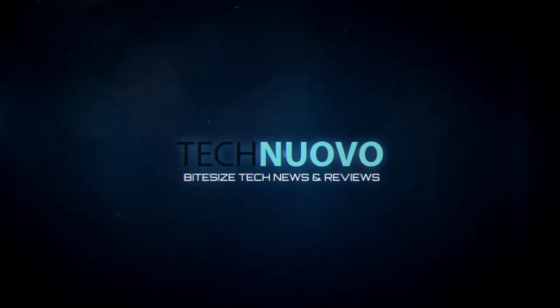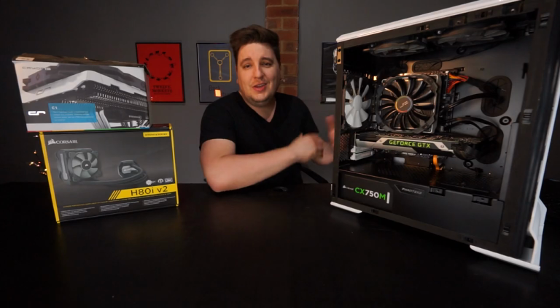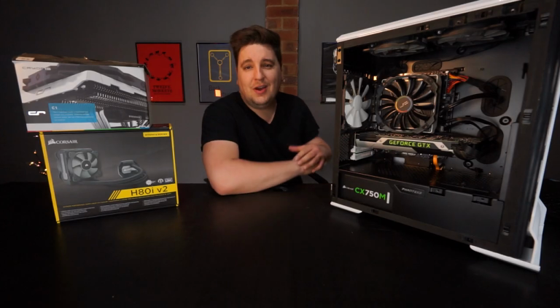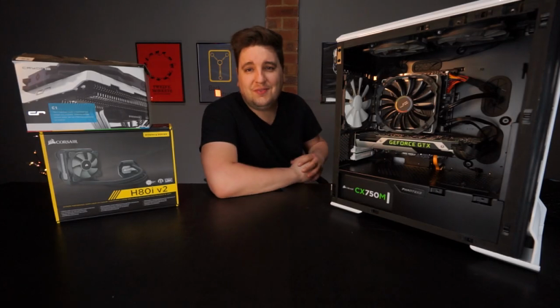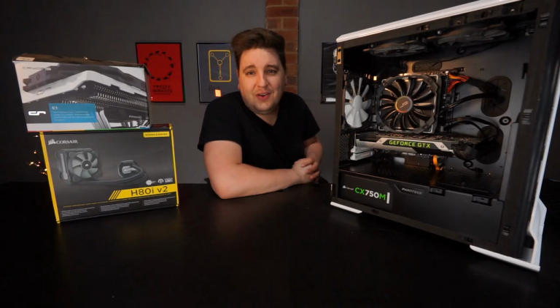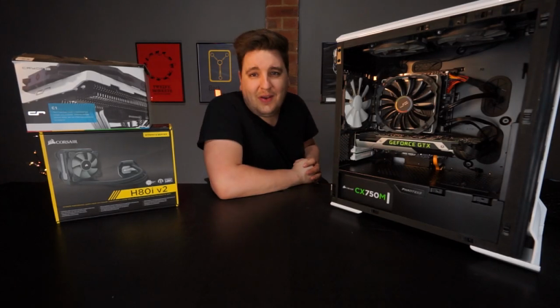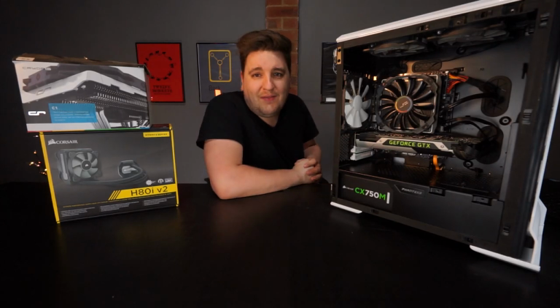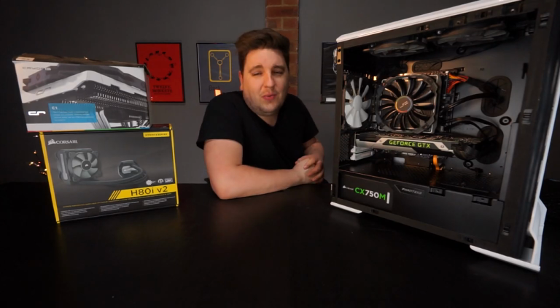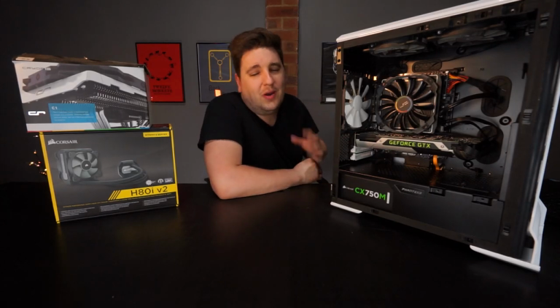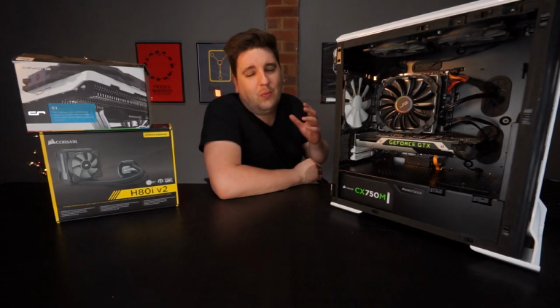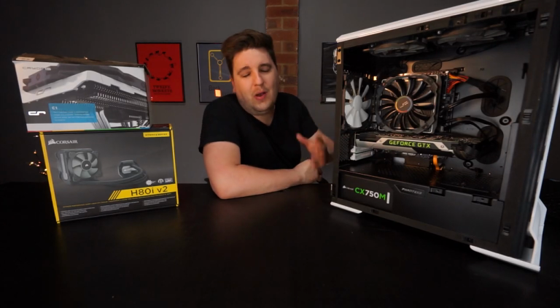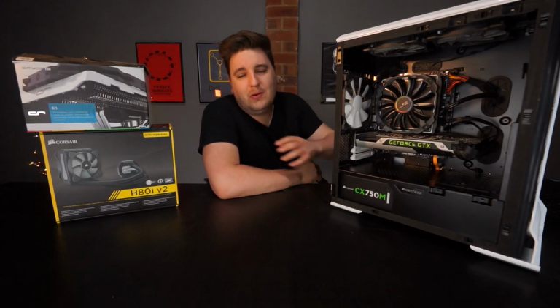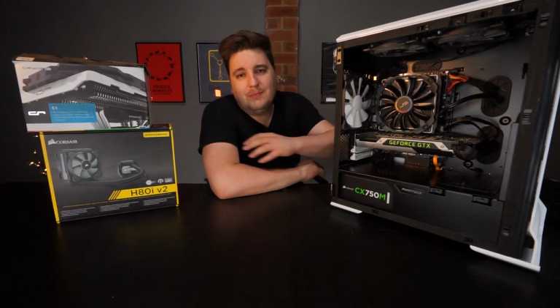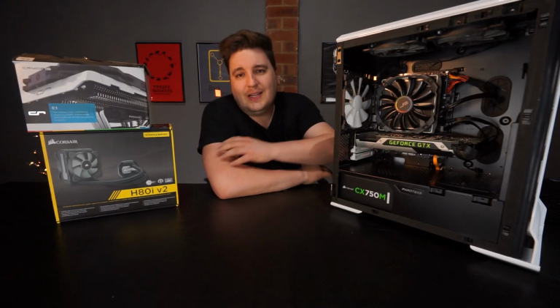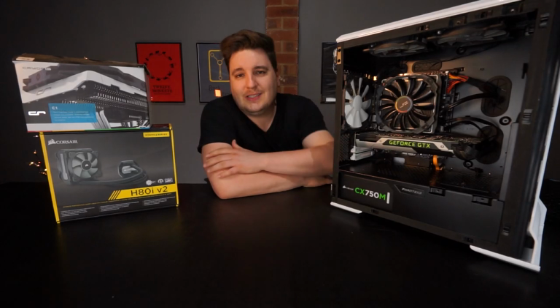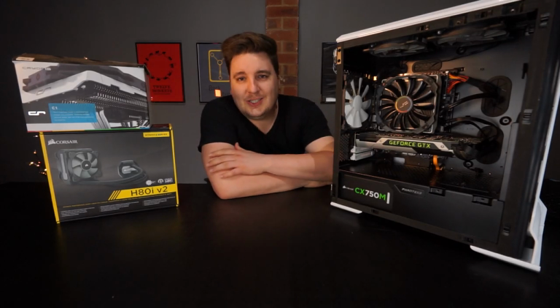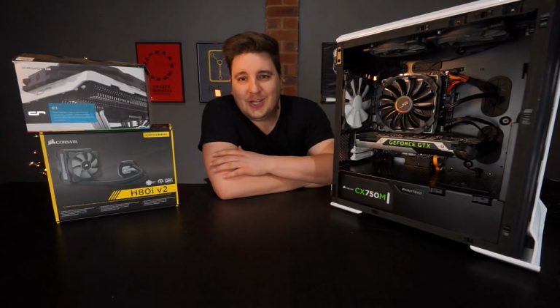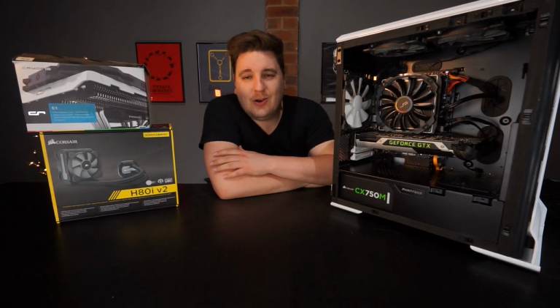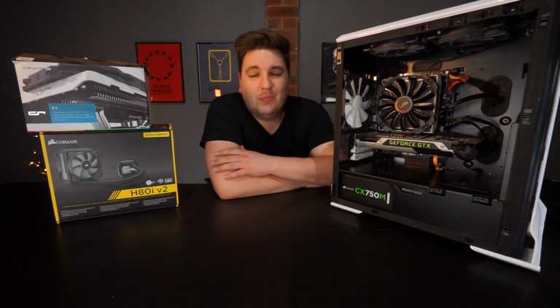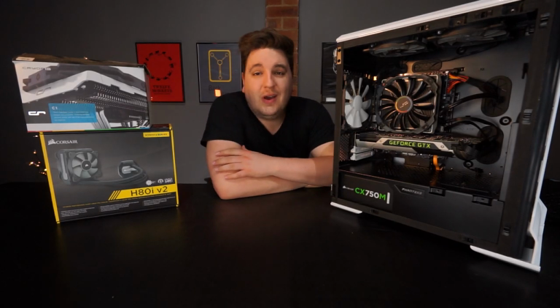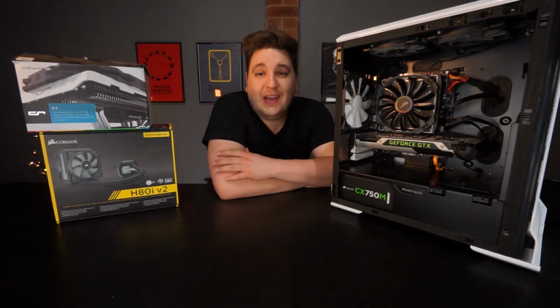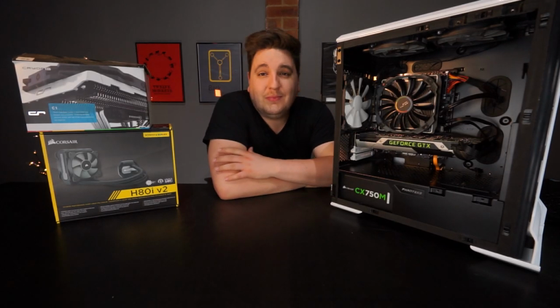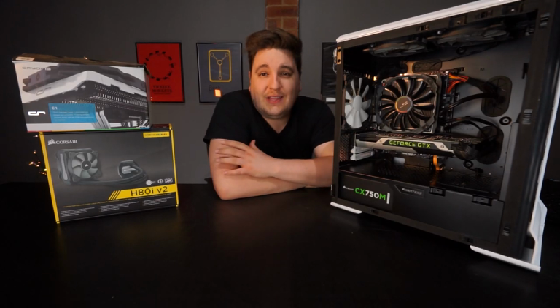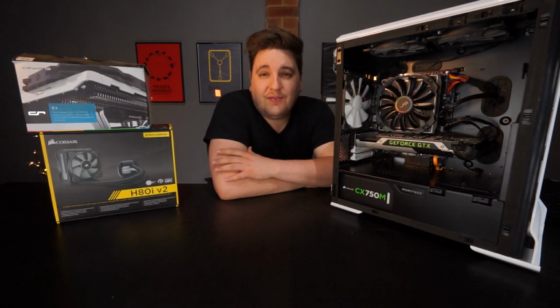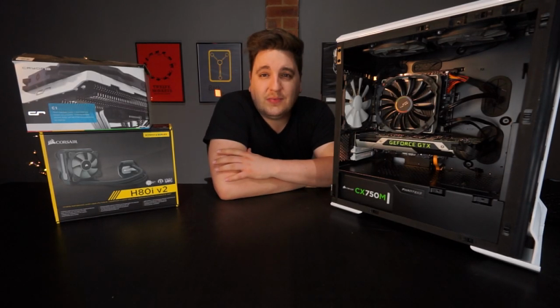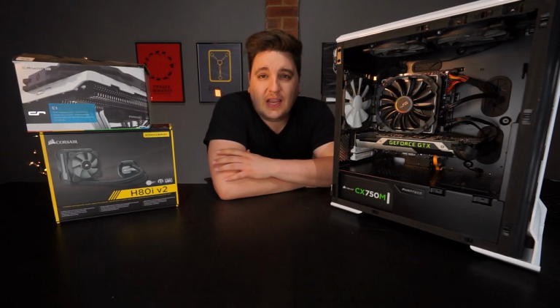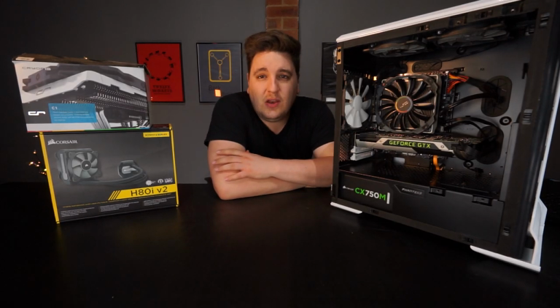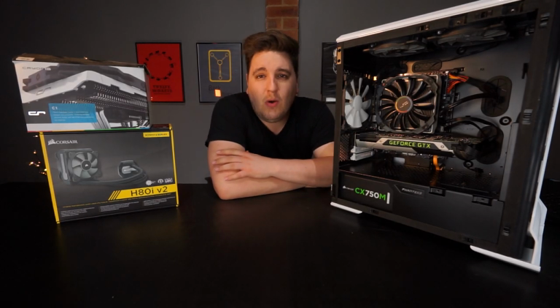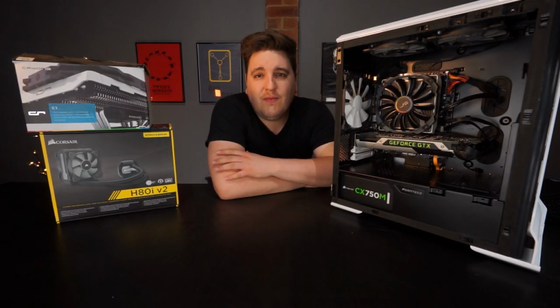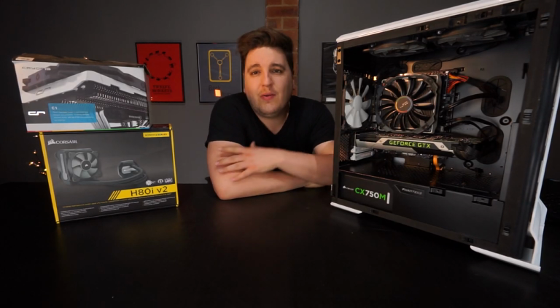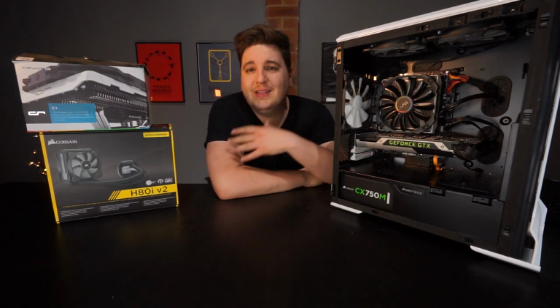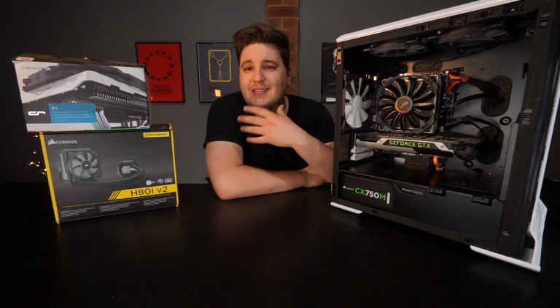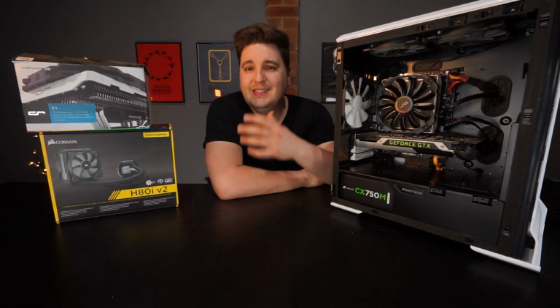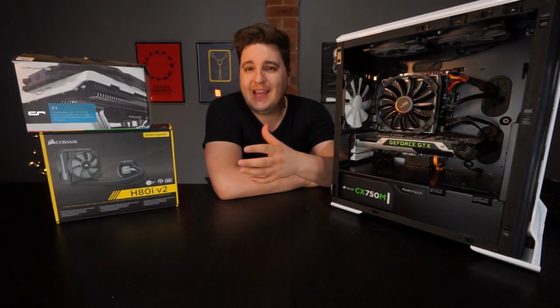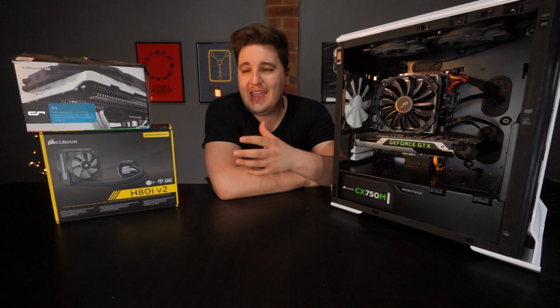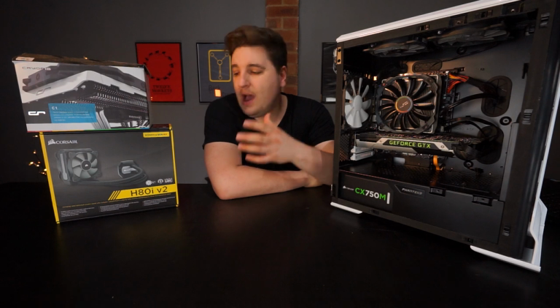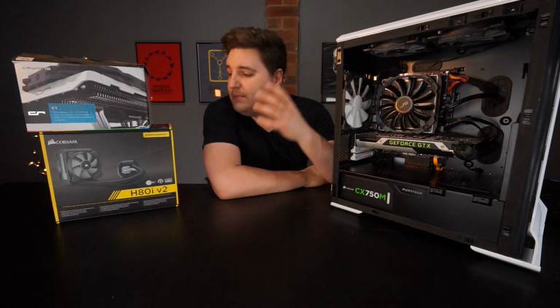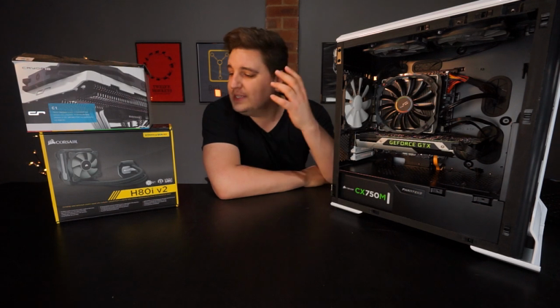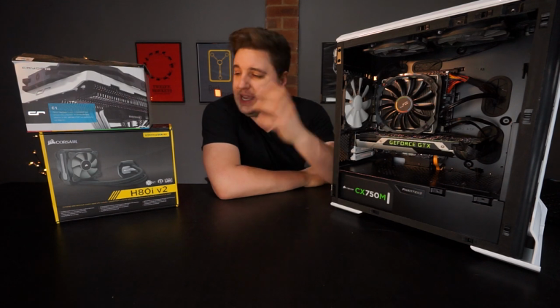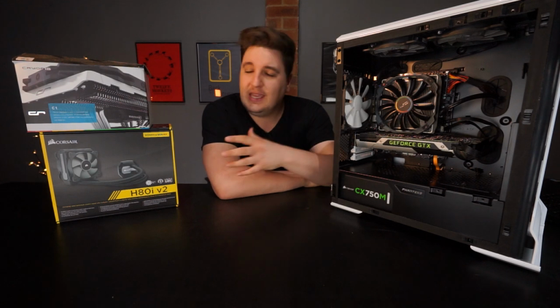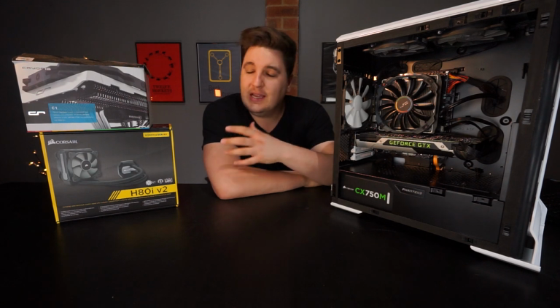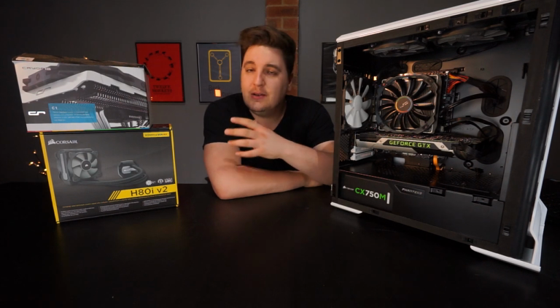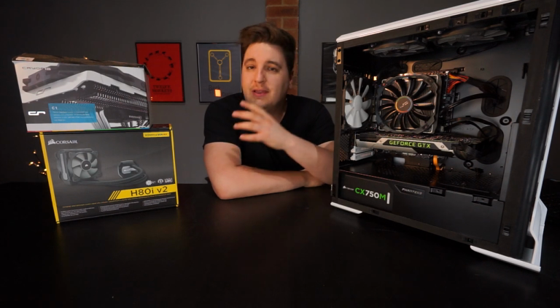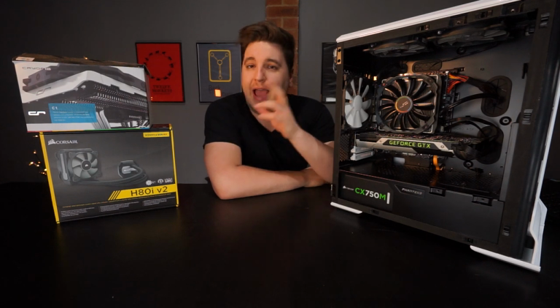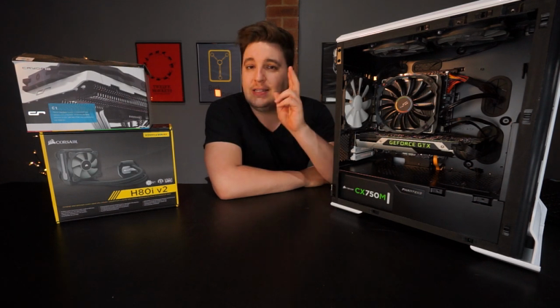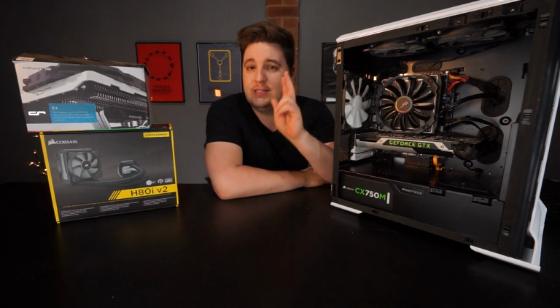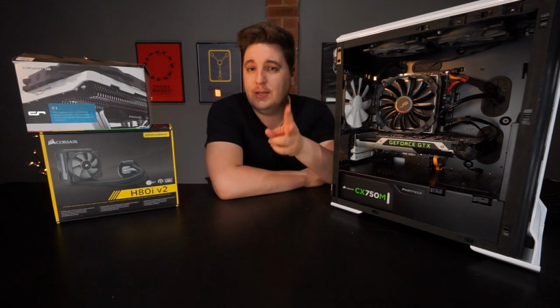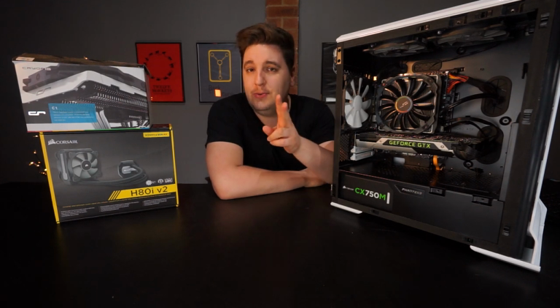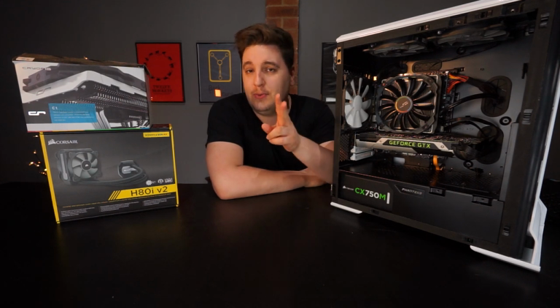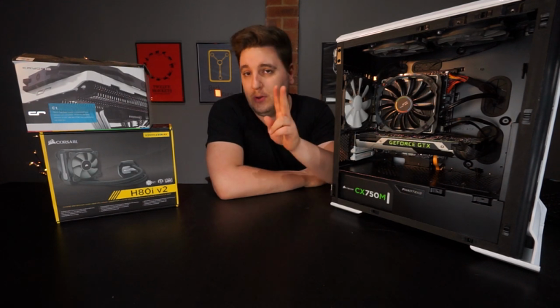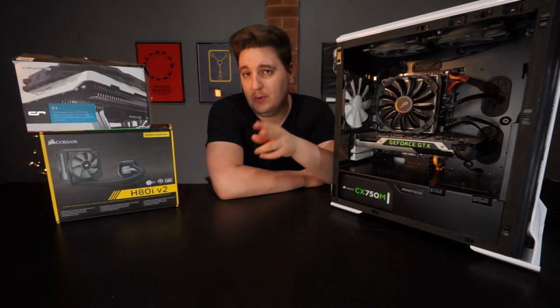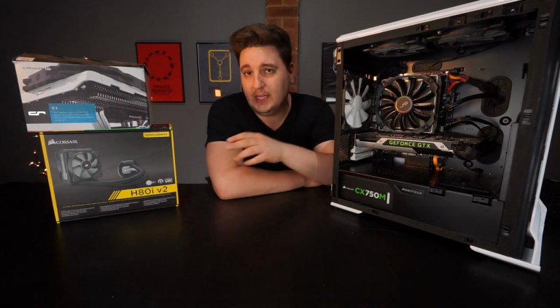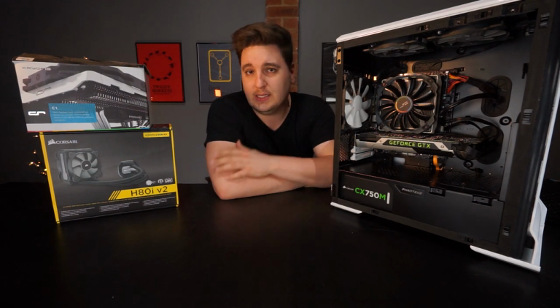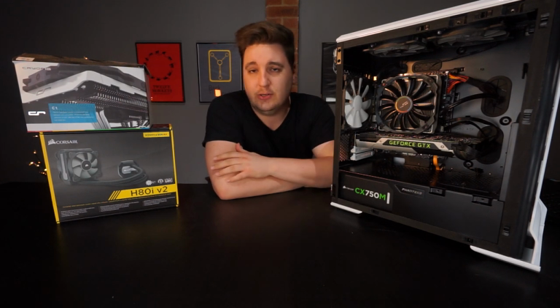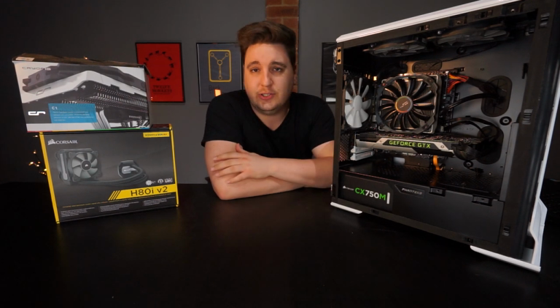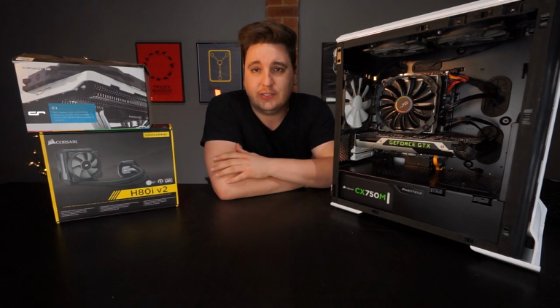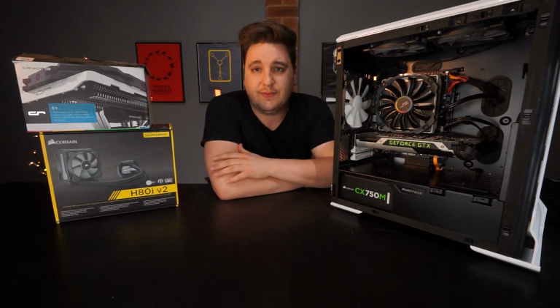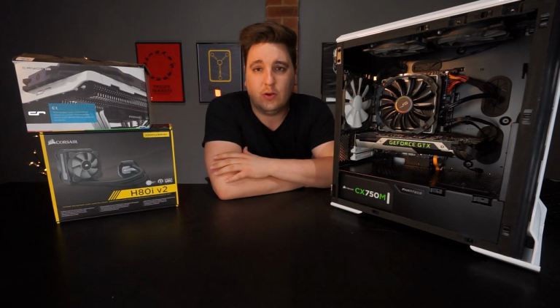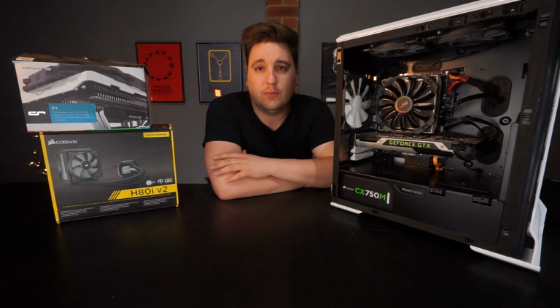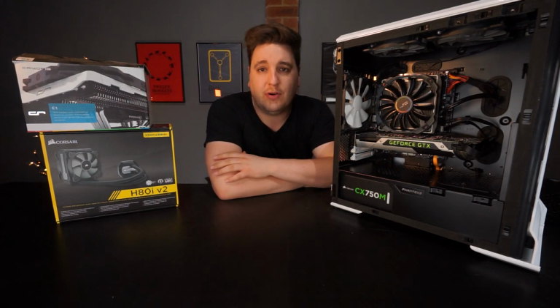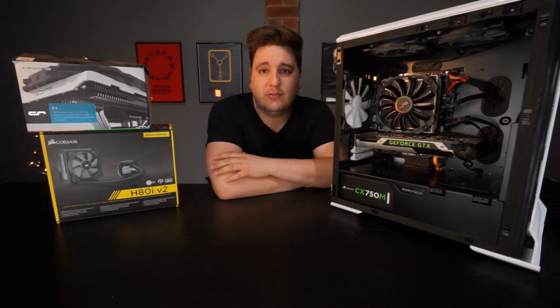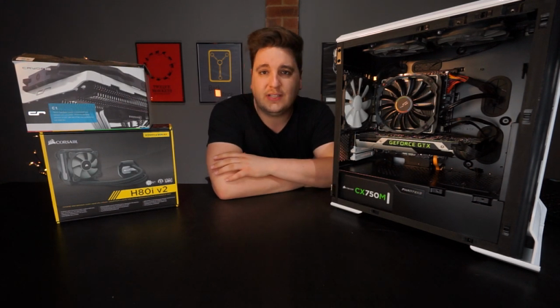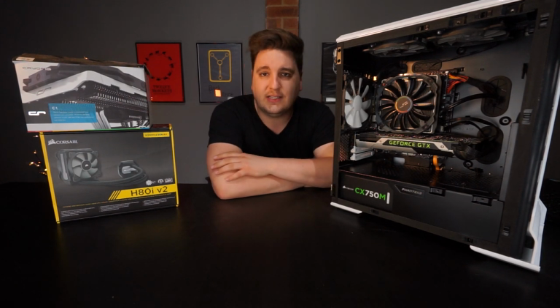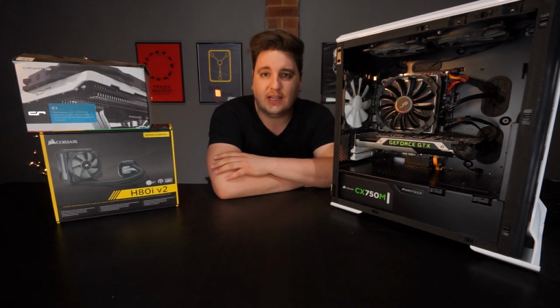Good afternoon everyone and welcome back to the channel. My name's Steph from Tech Nuovo and today I'm taking a look at two cooling solutions for your processor.